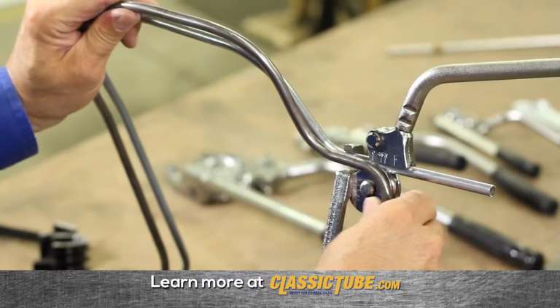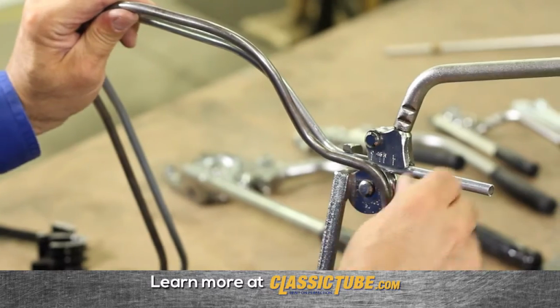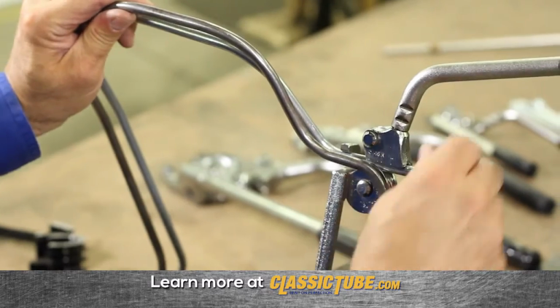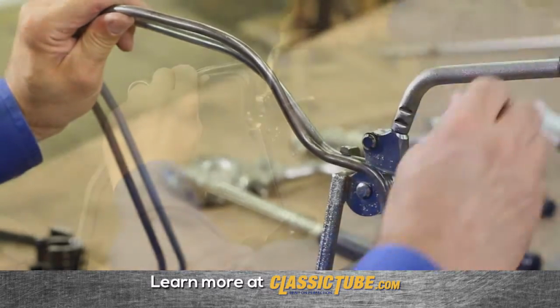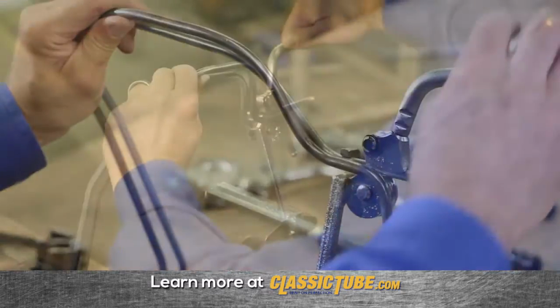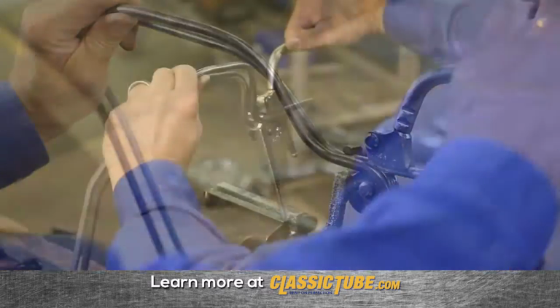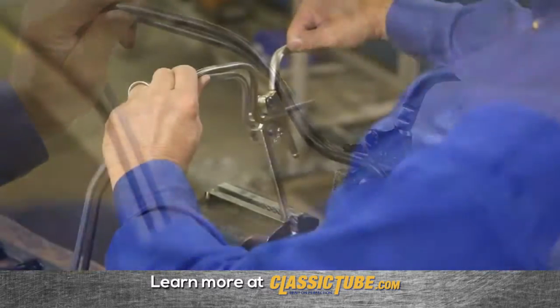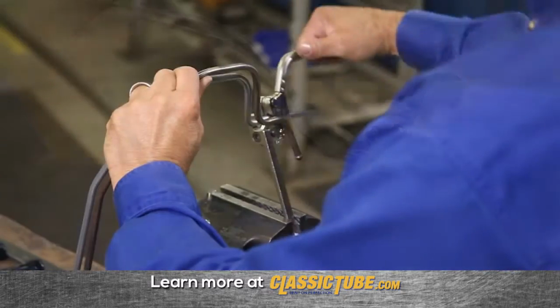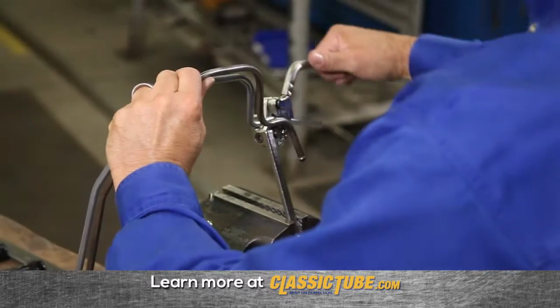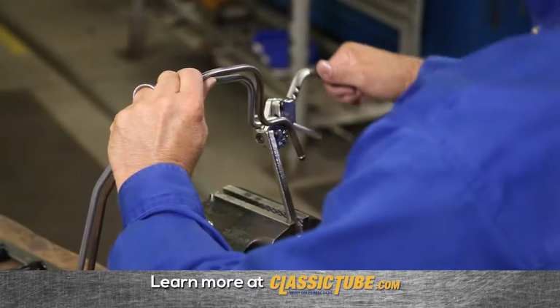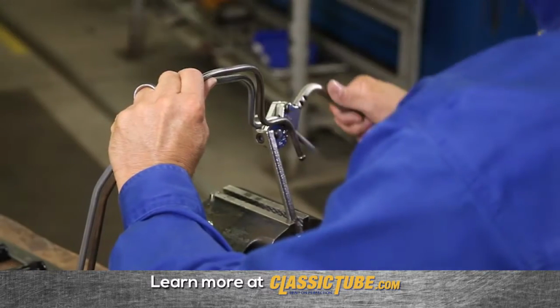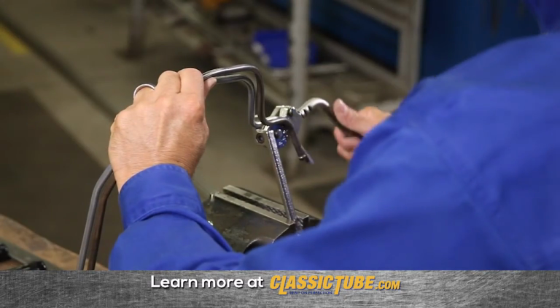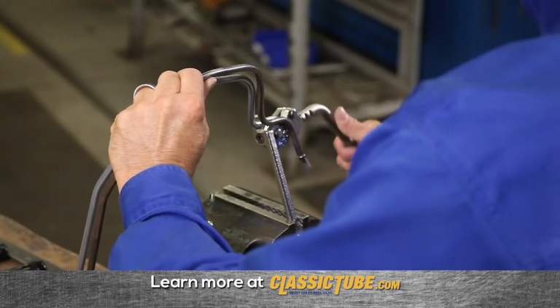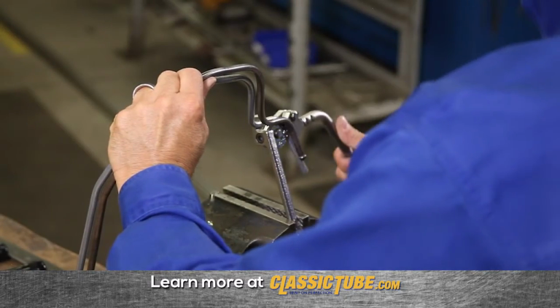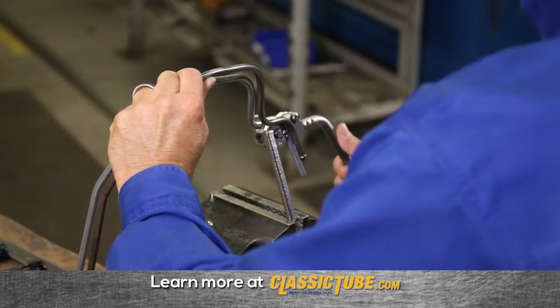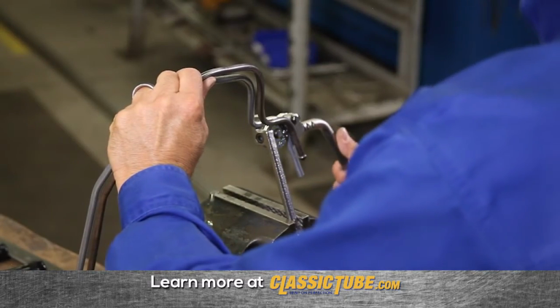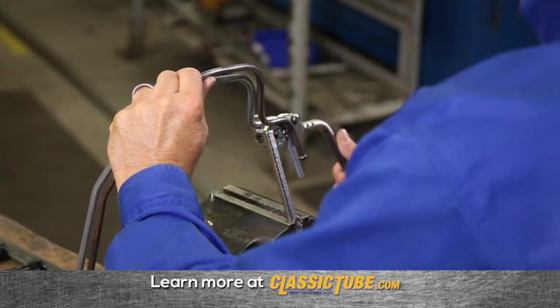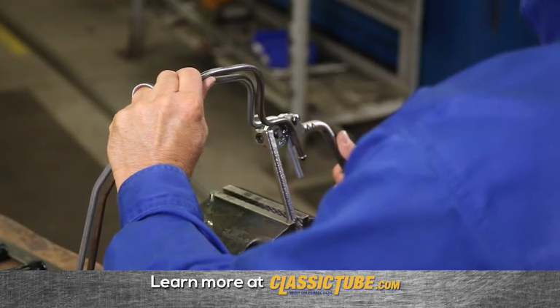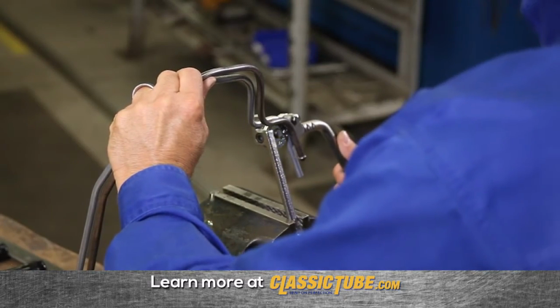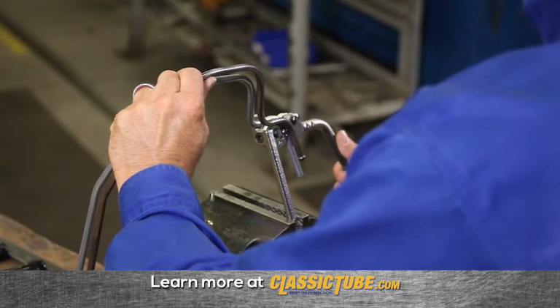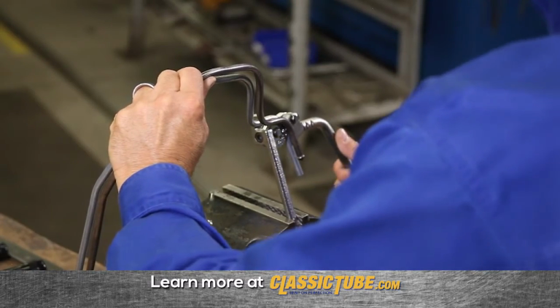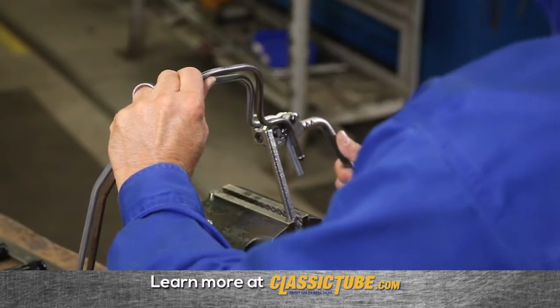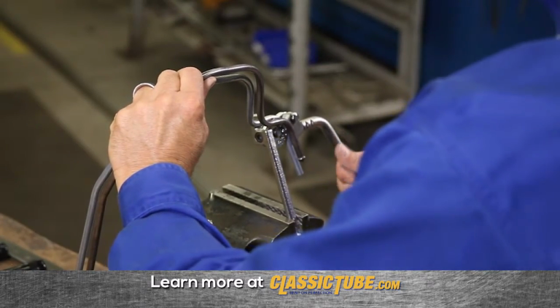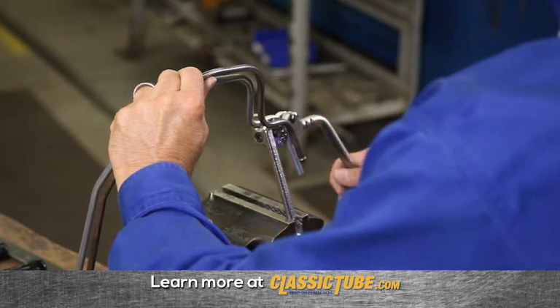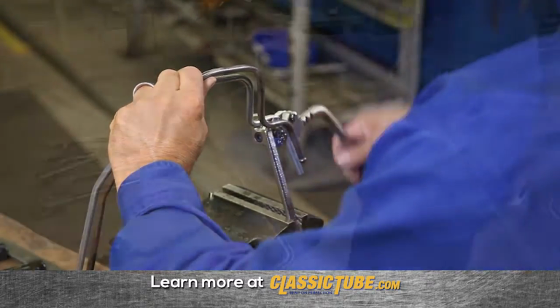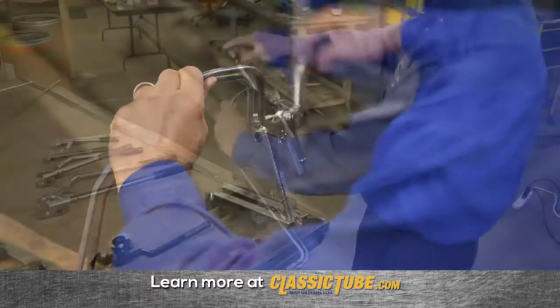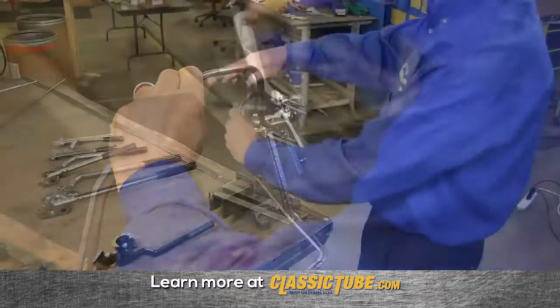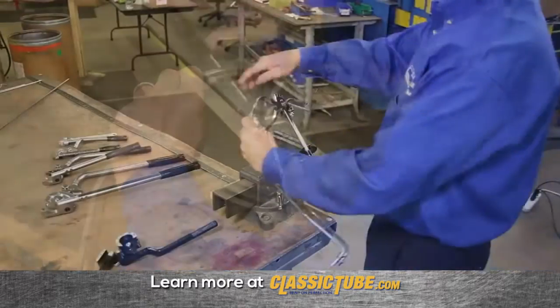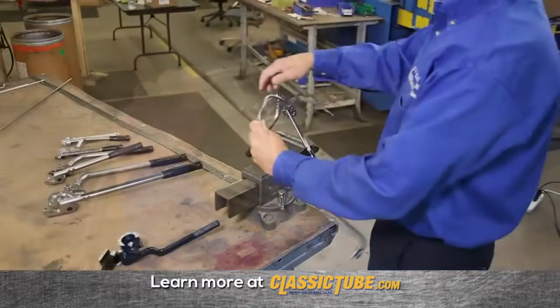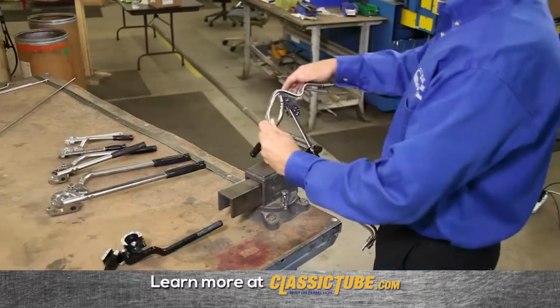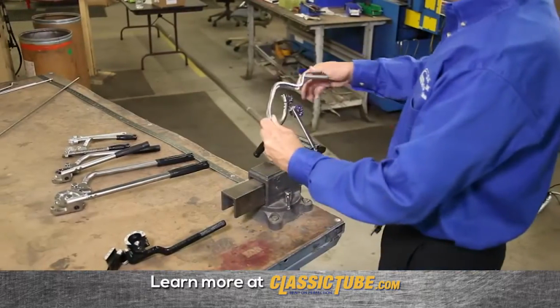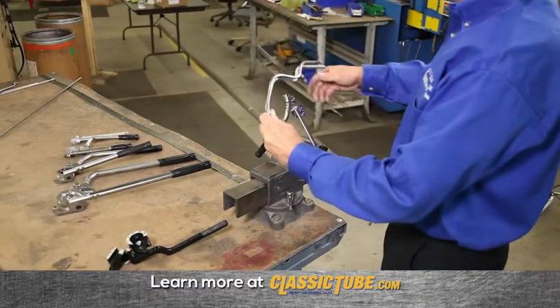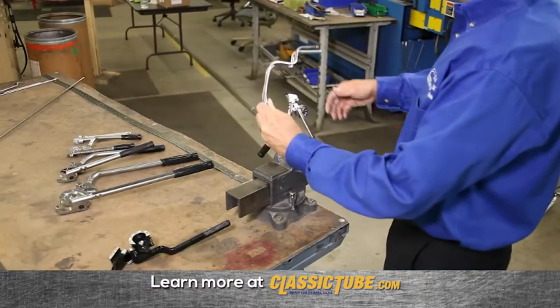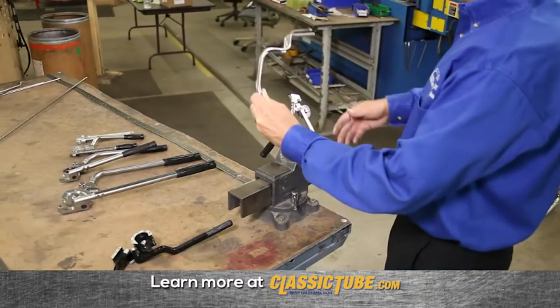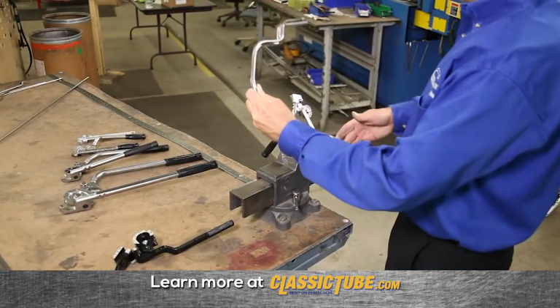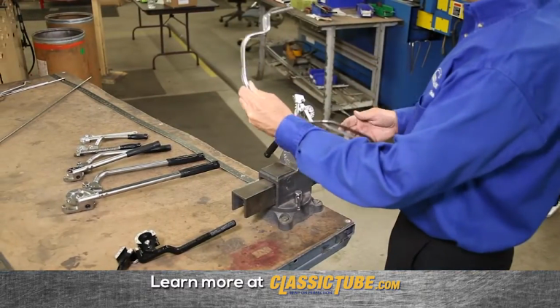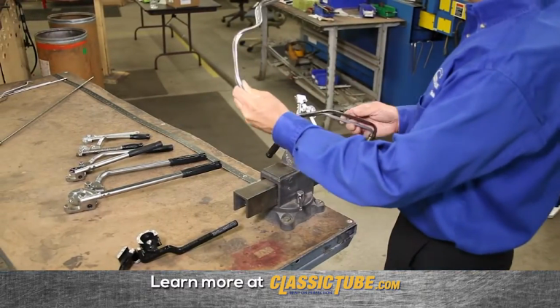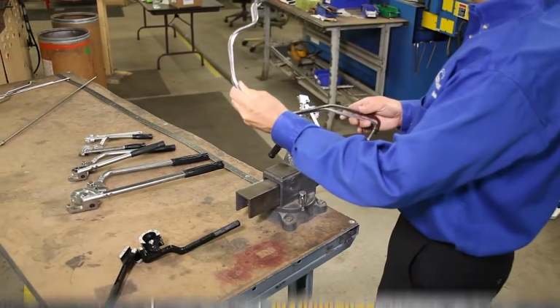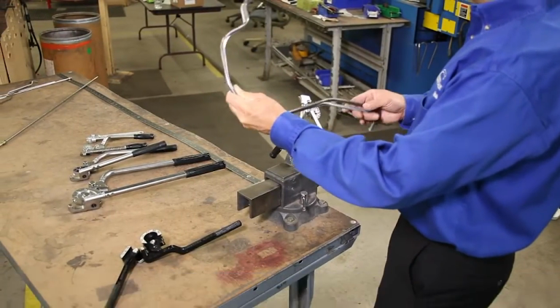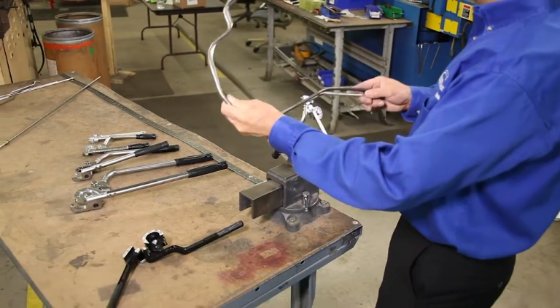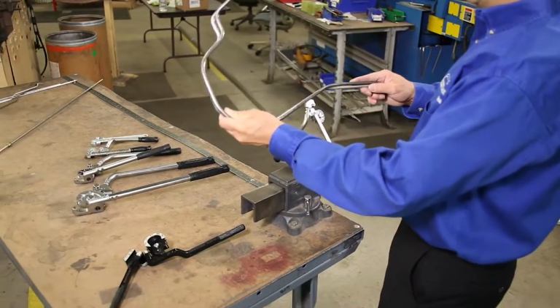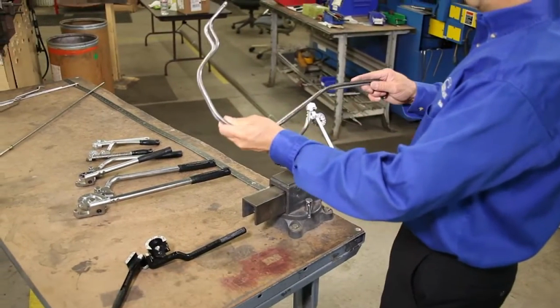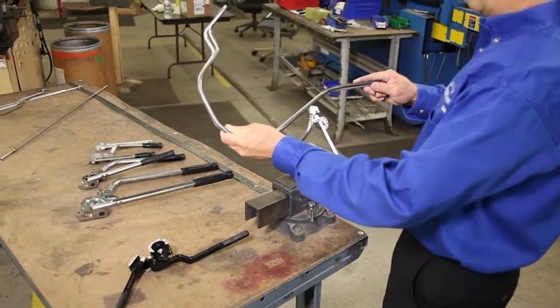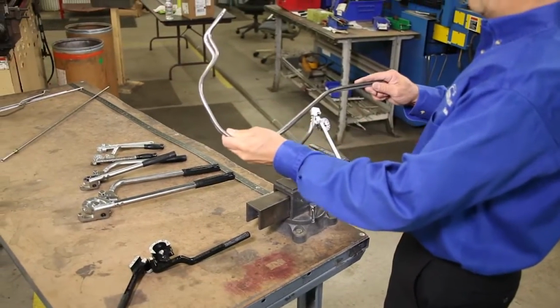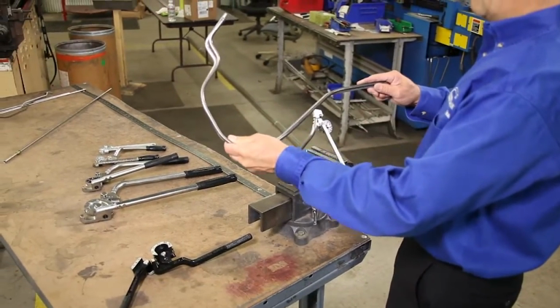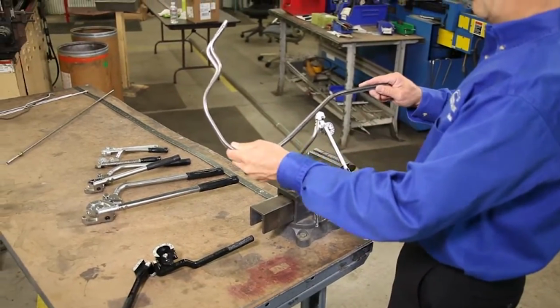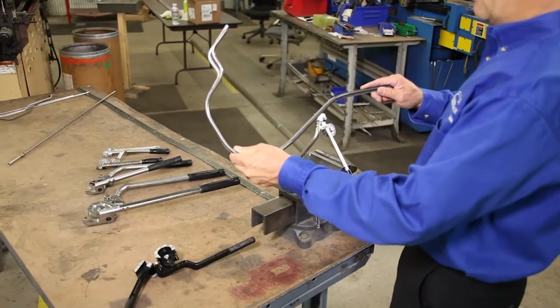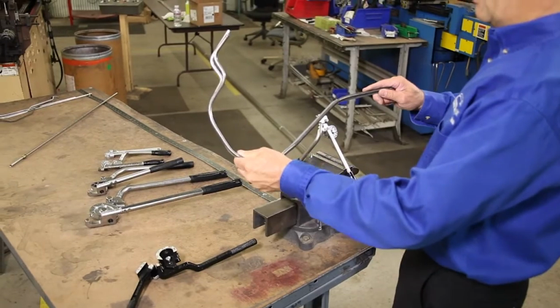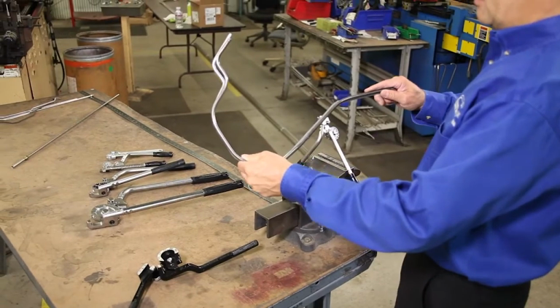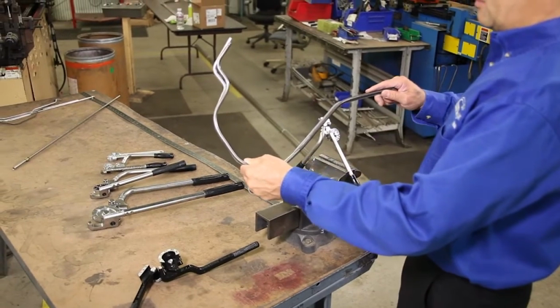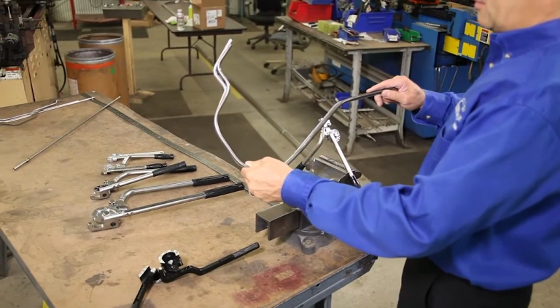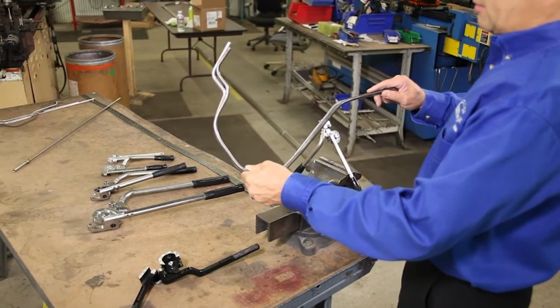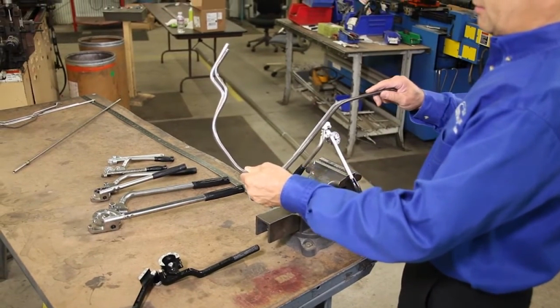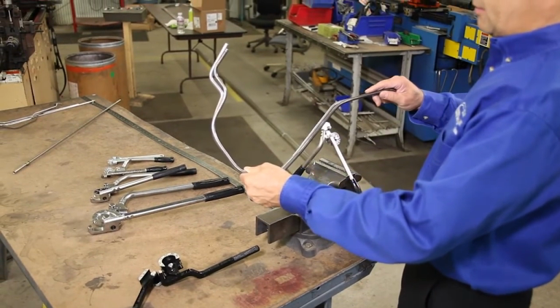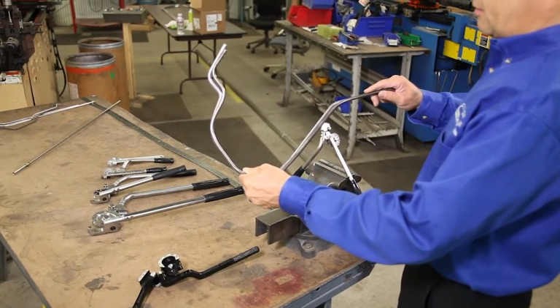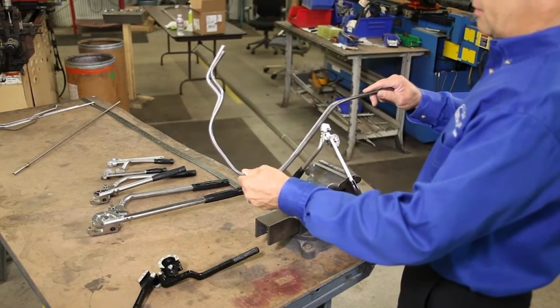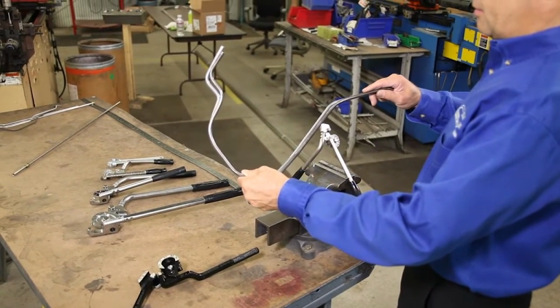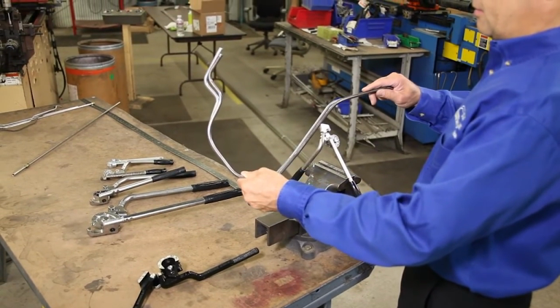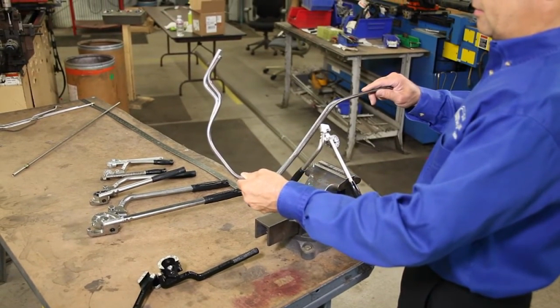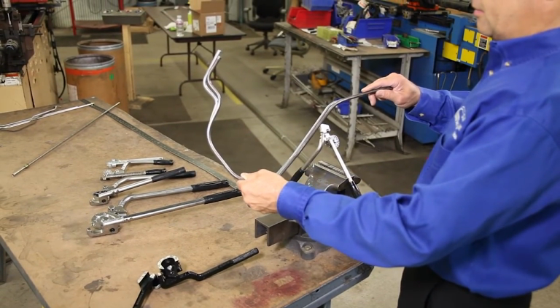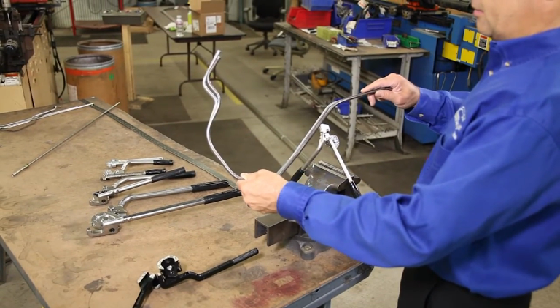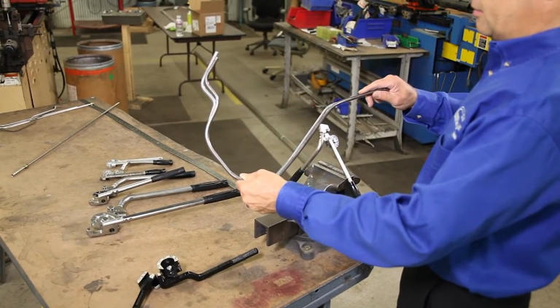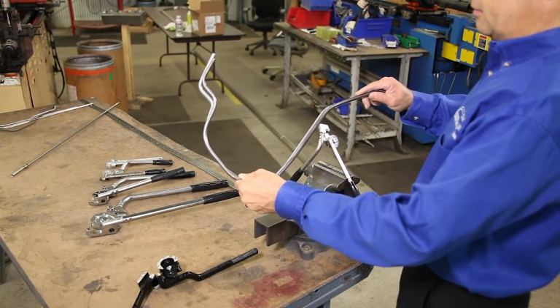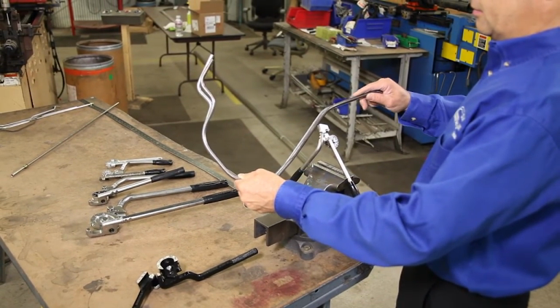Call Classic Tube for help choosing the right tools, and with practice you'll become proficient.